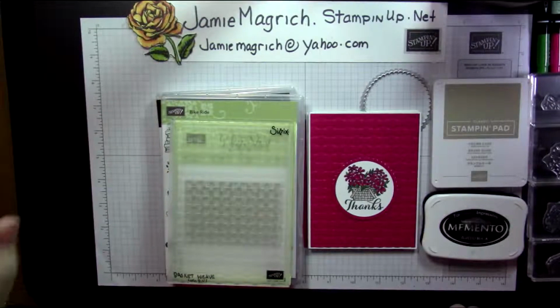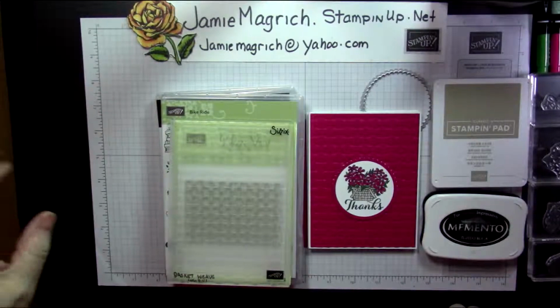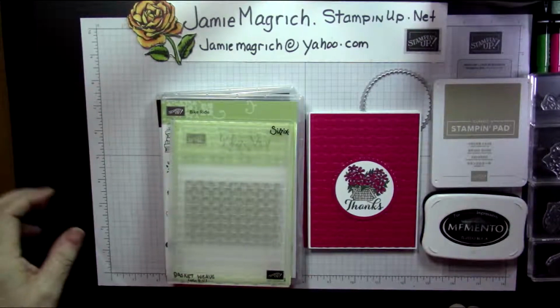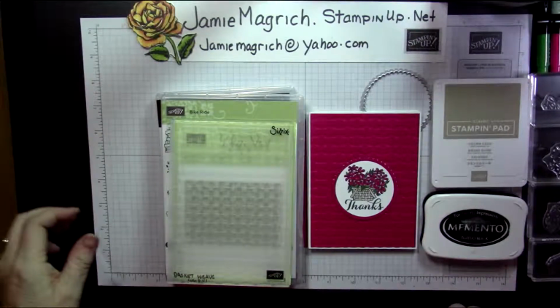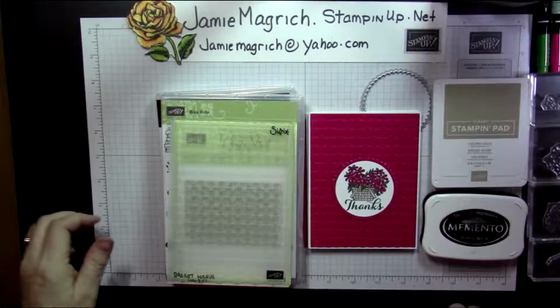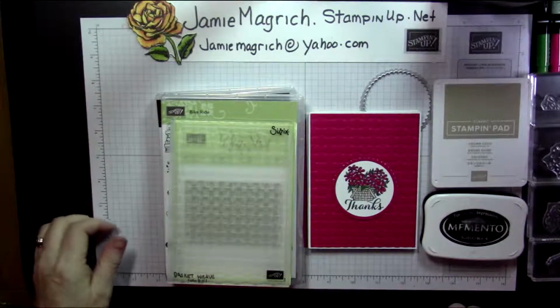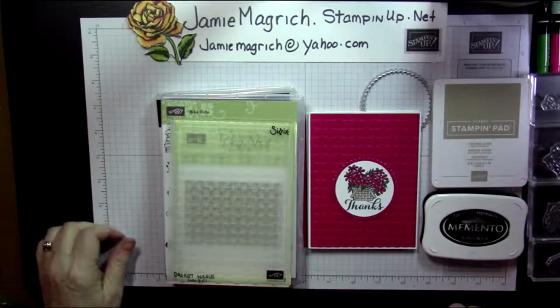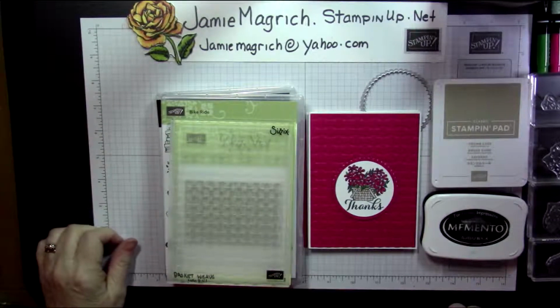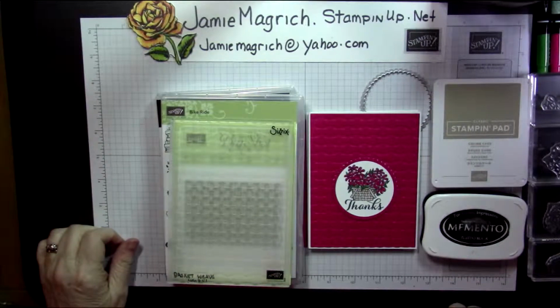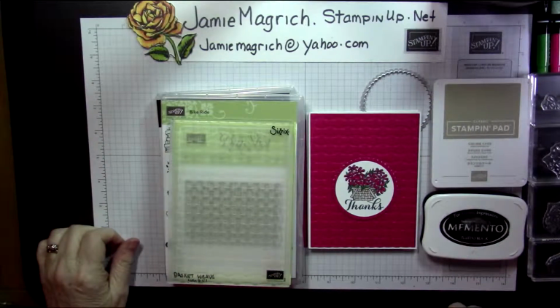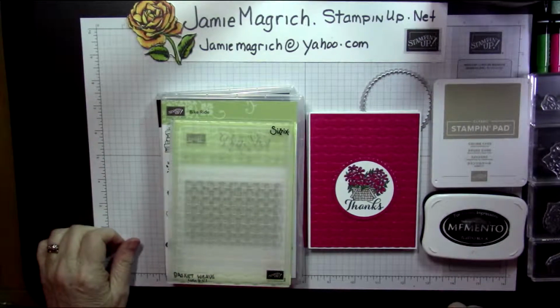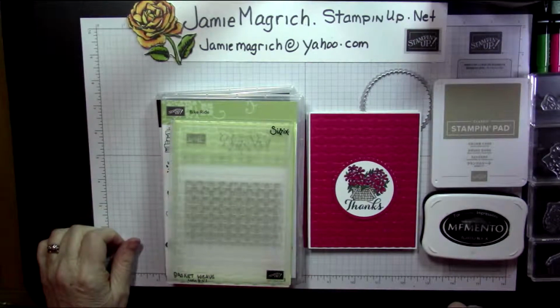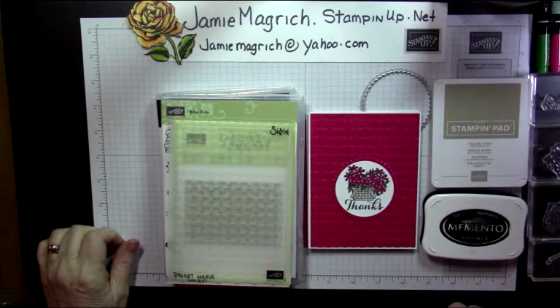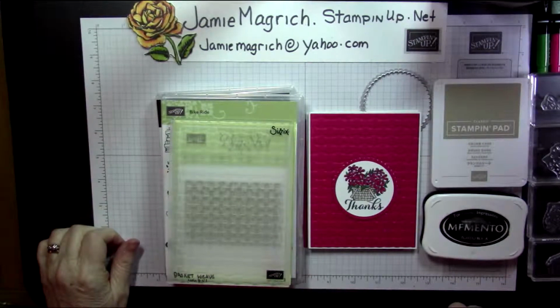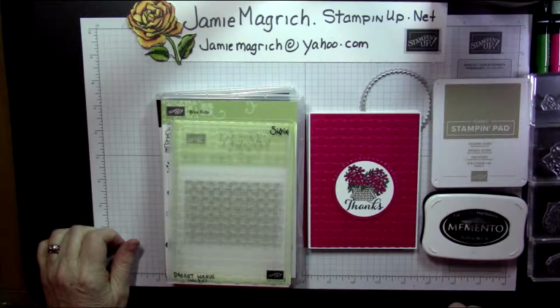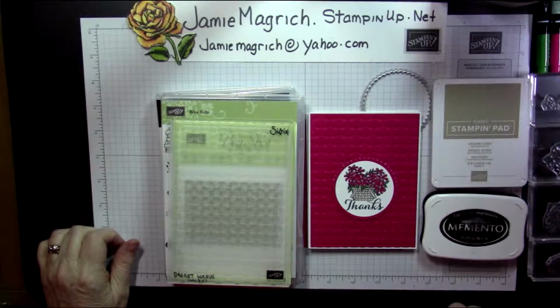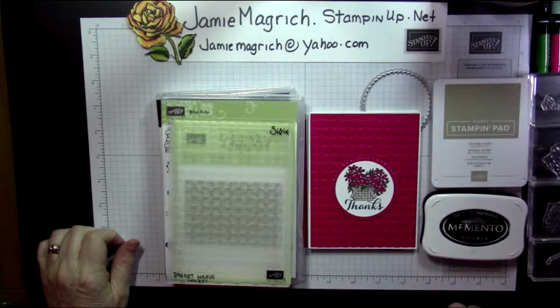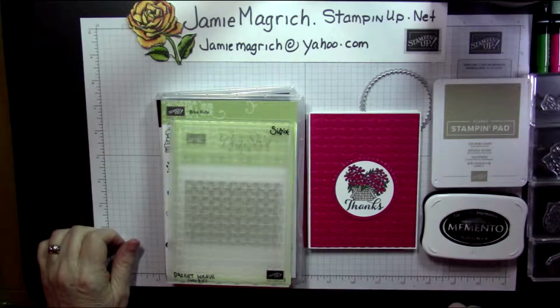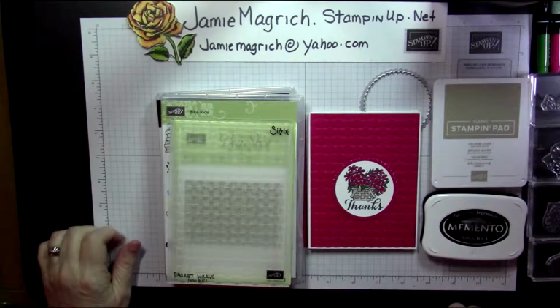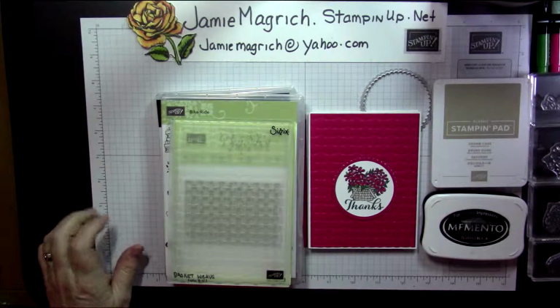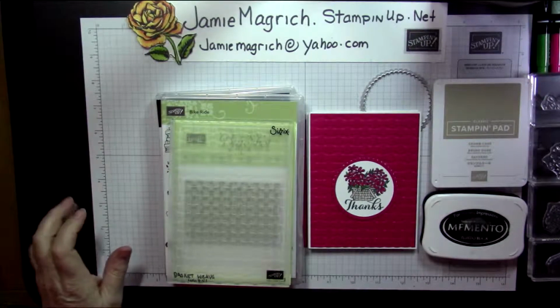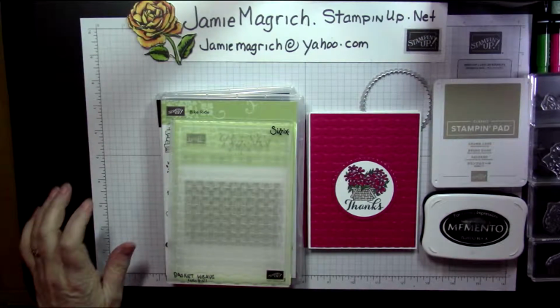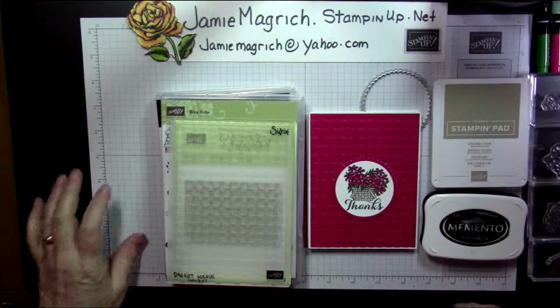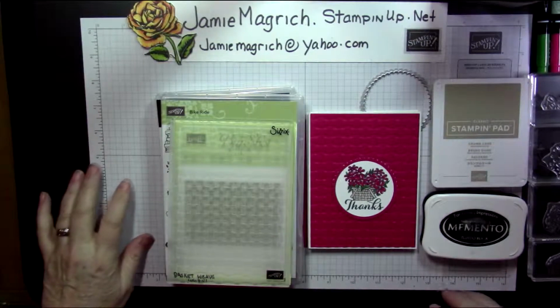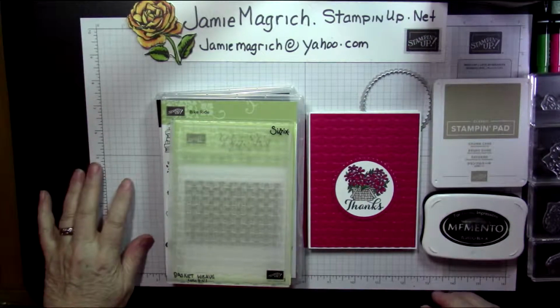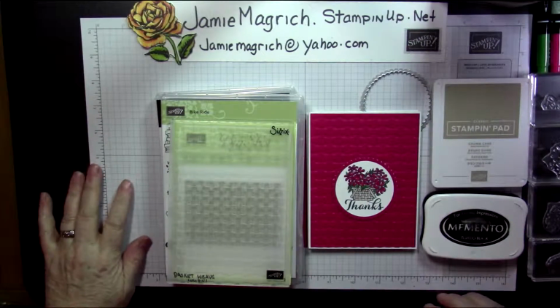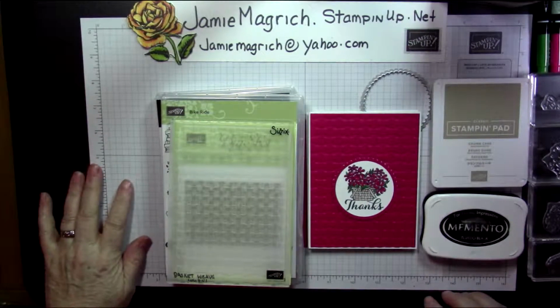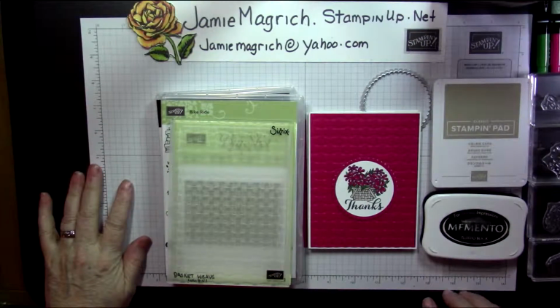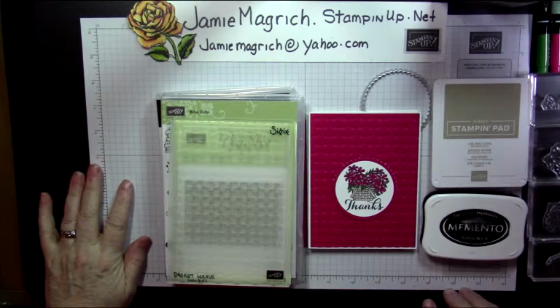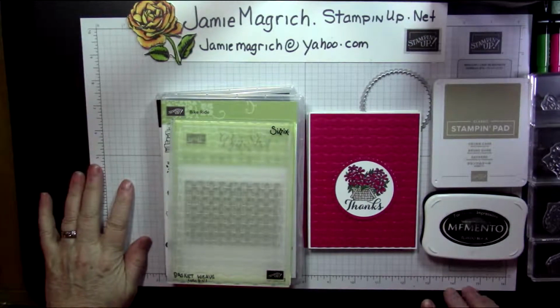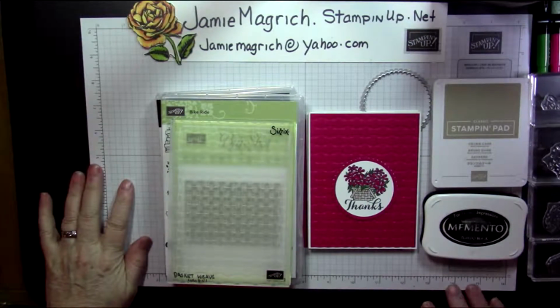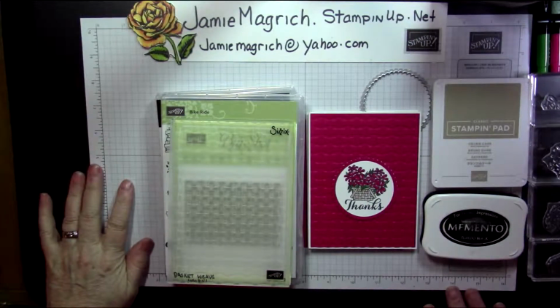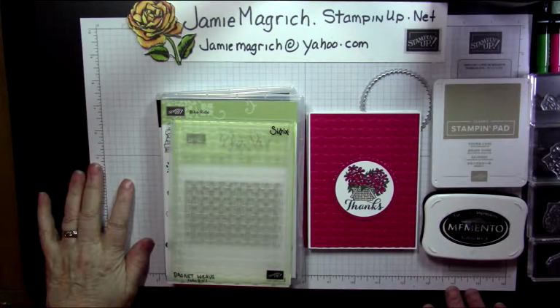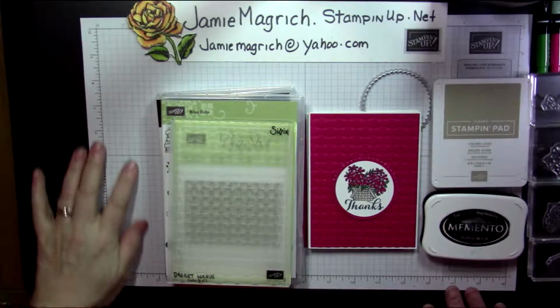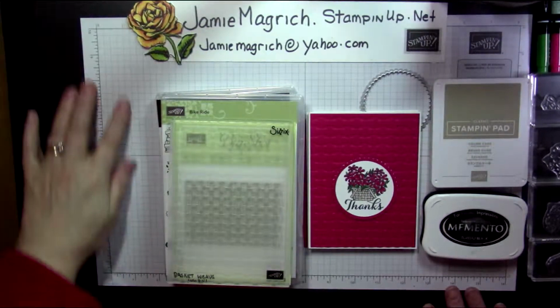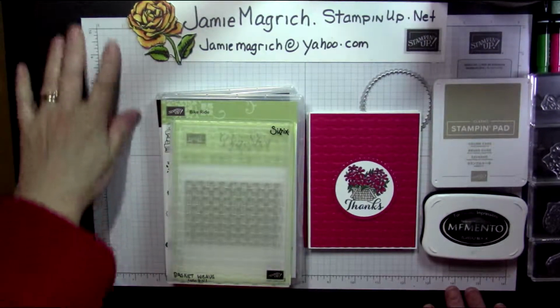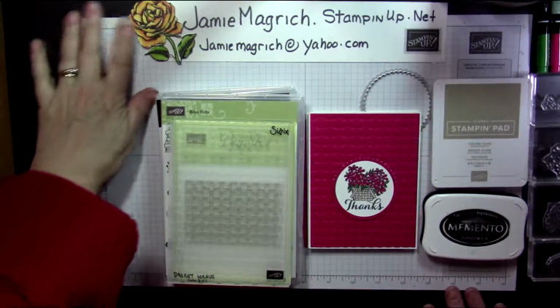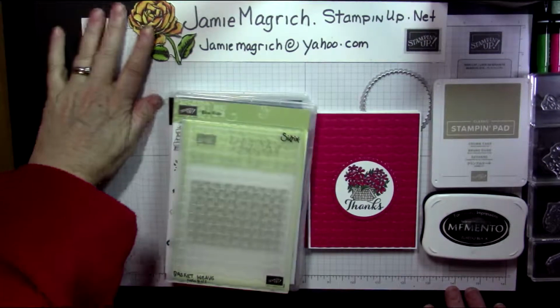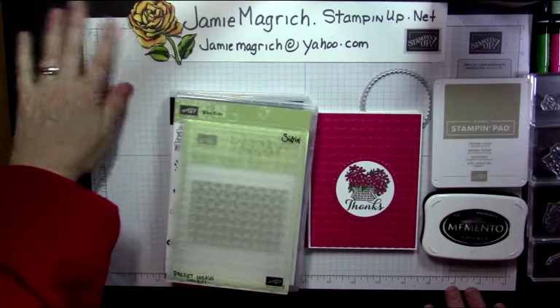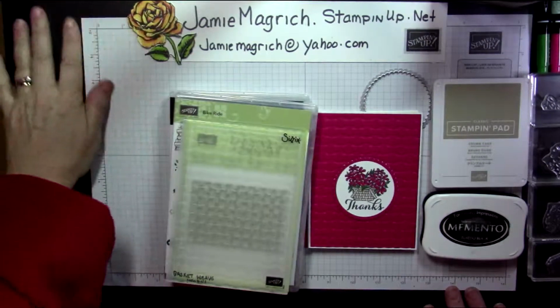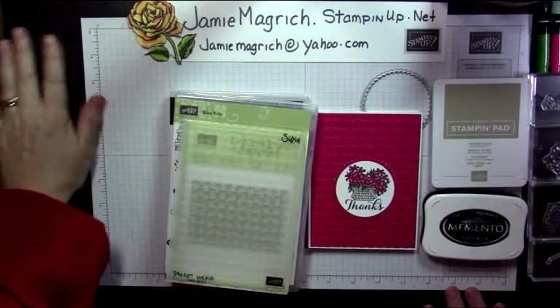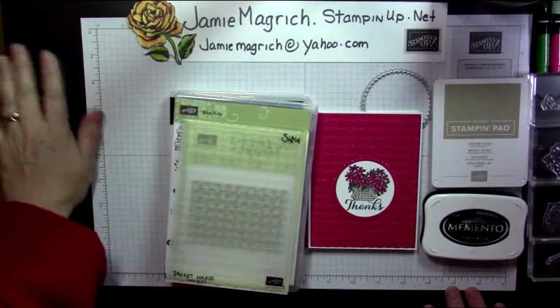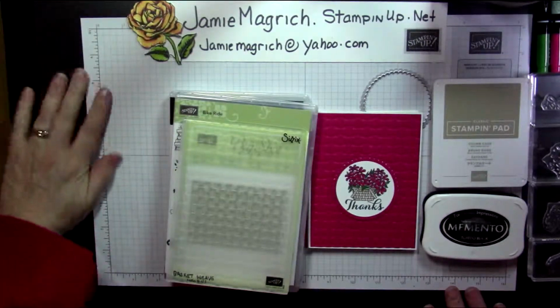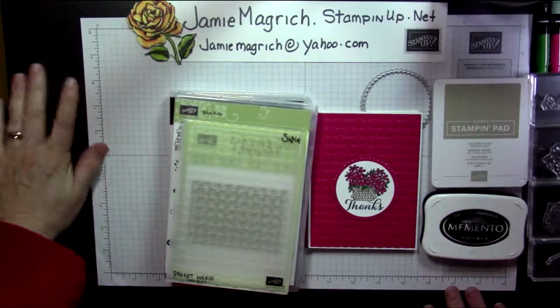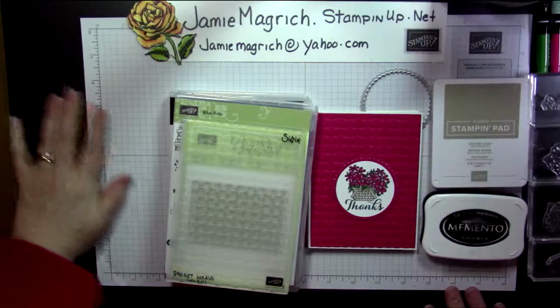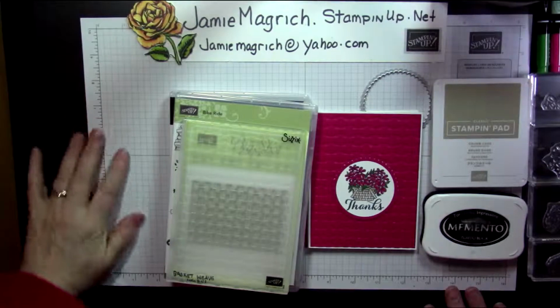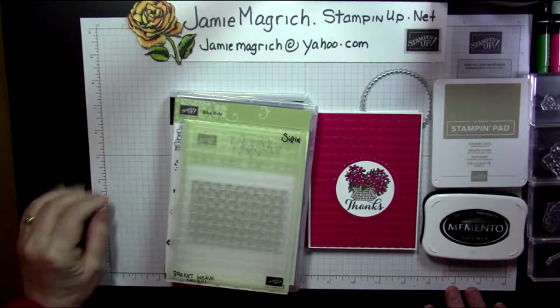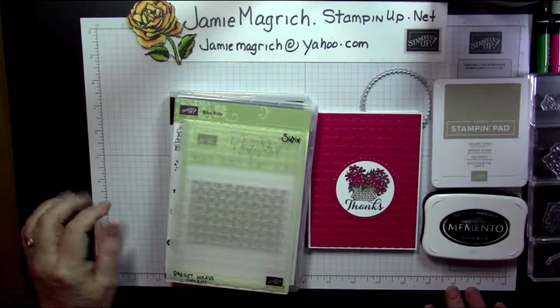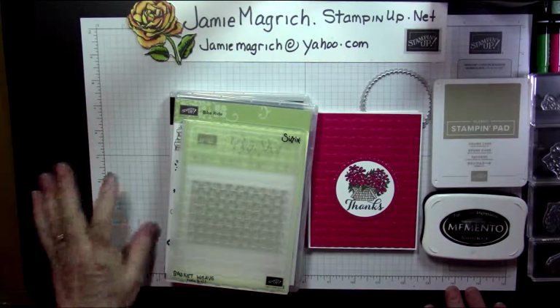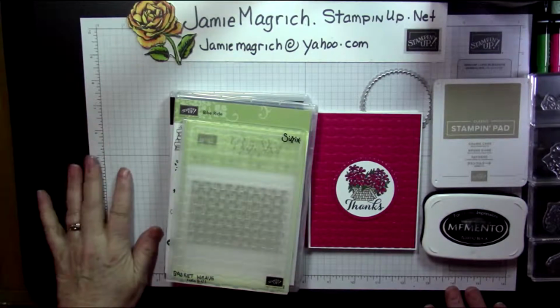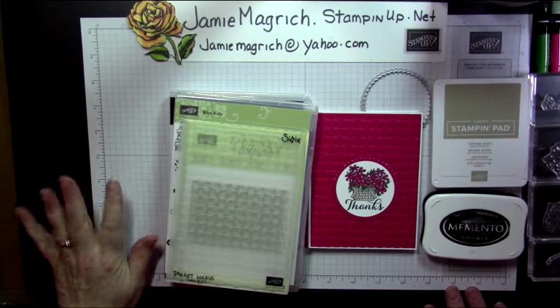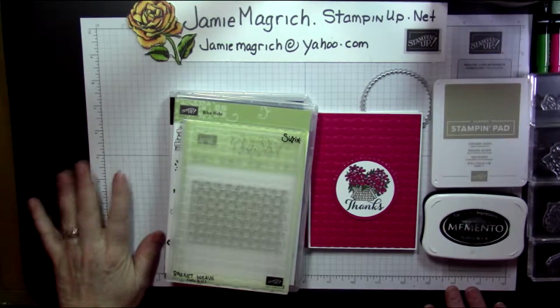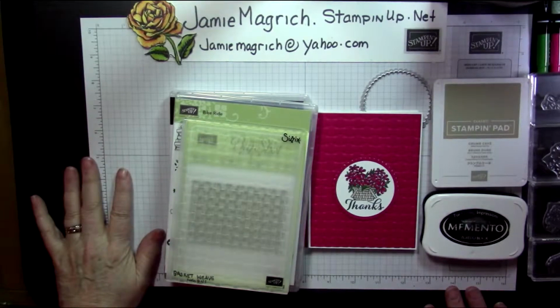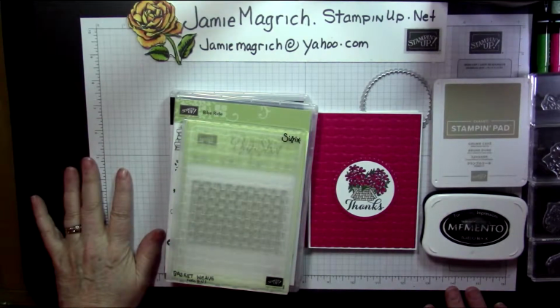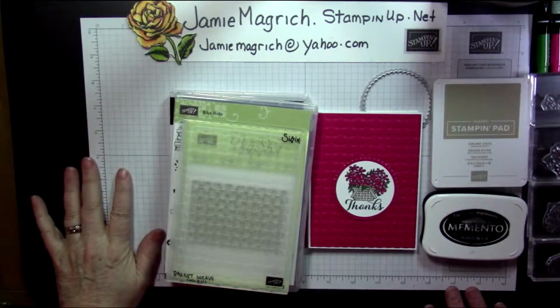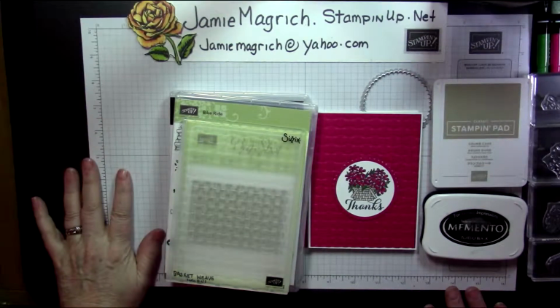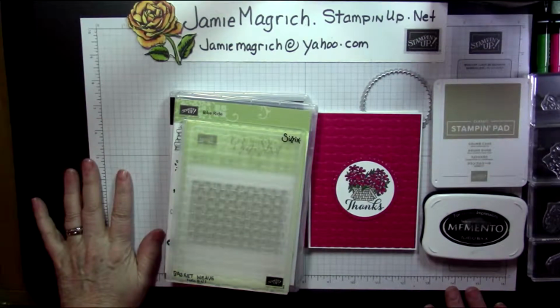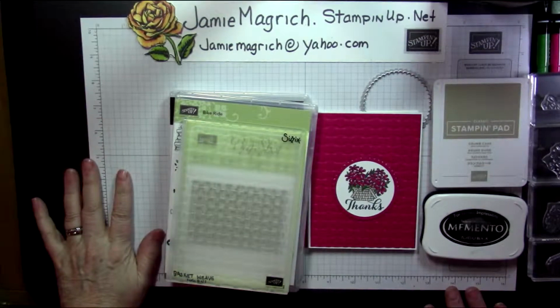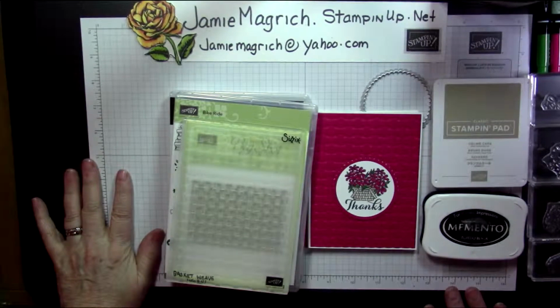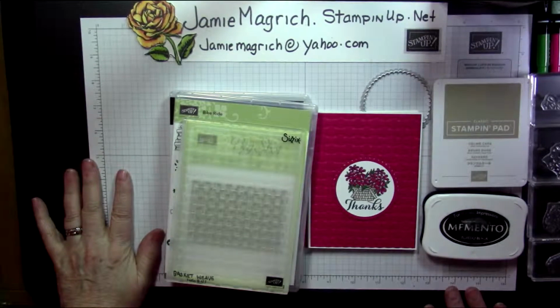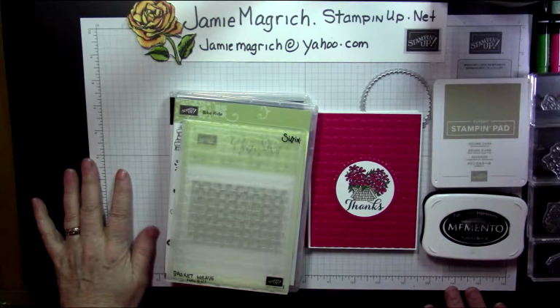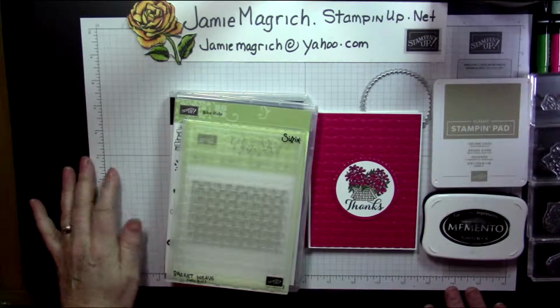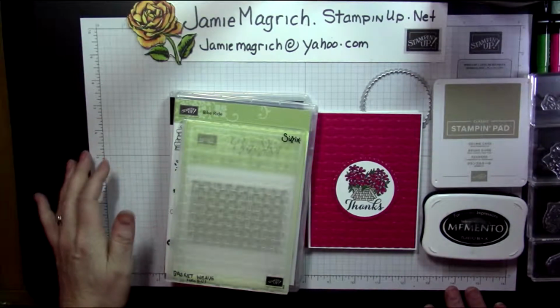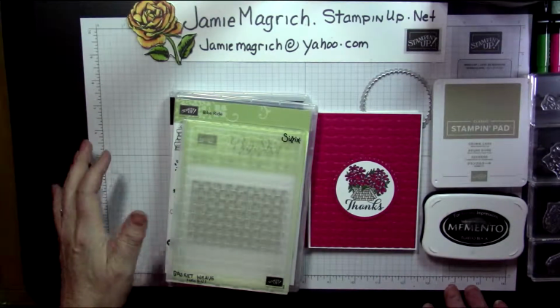Hi, this is Jamie Magritch coming to you from my craft table. I've got a new mat for my table, so I'm trying it out.